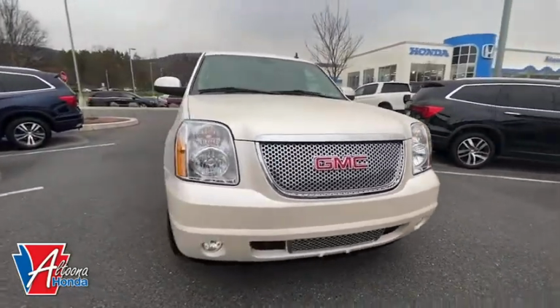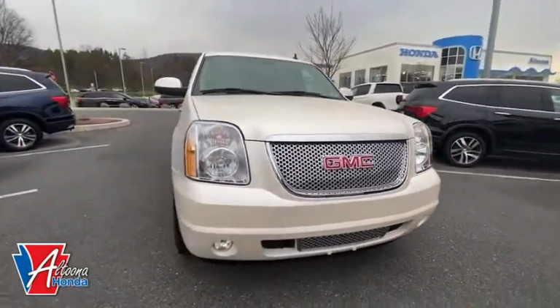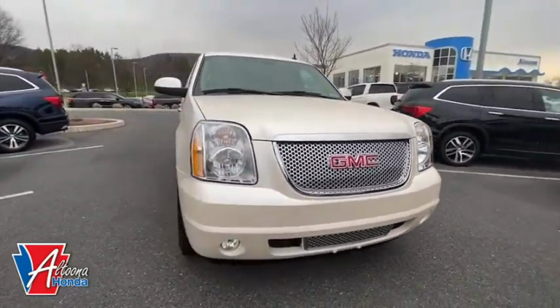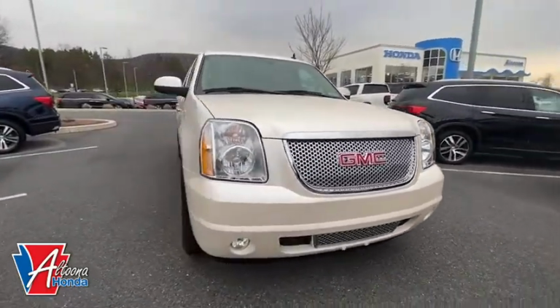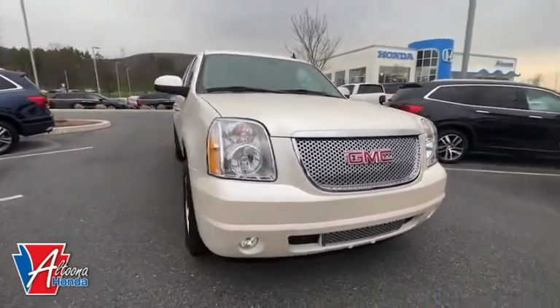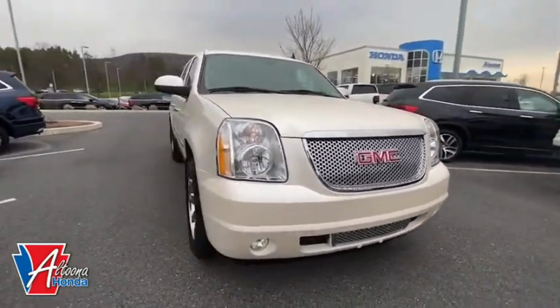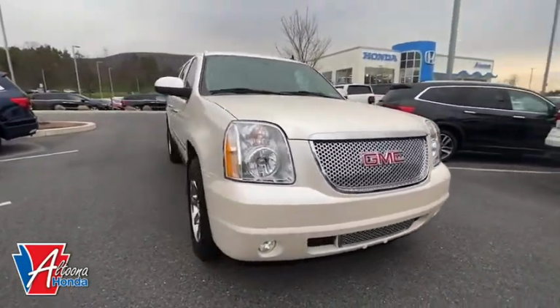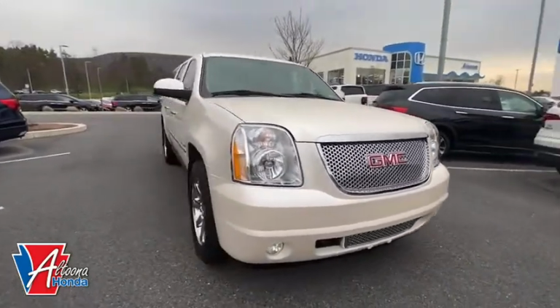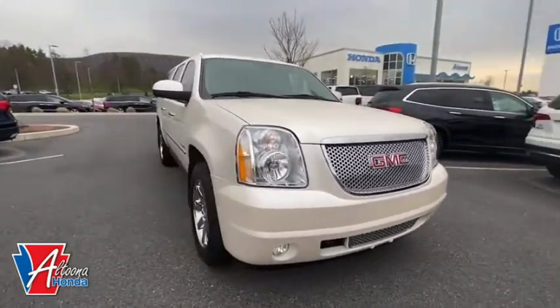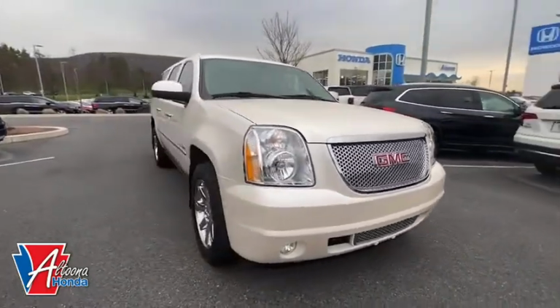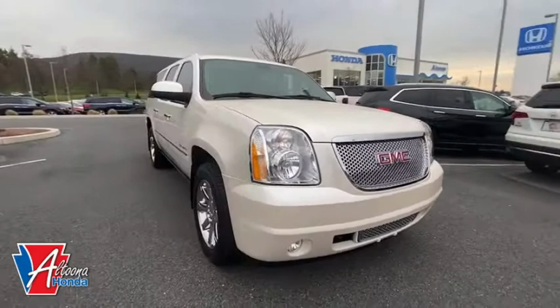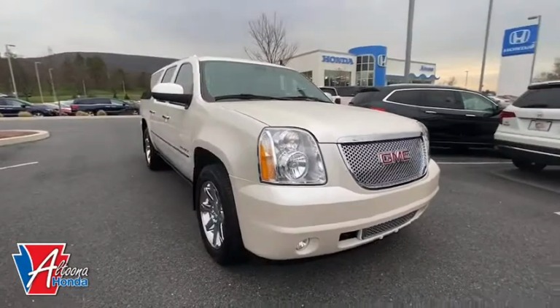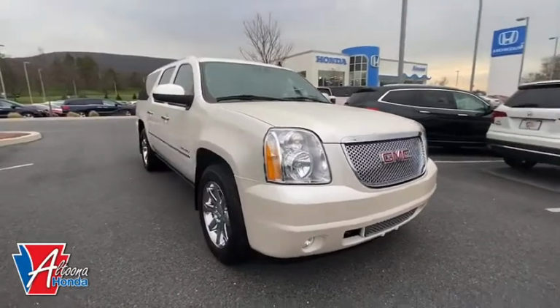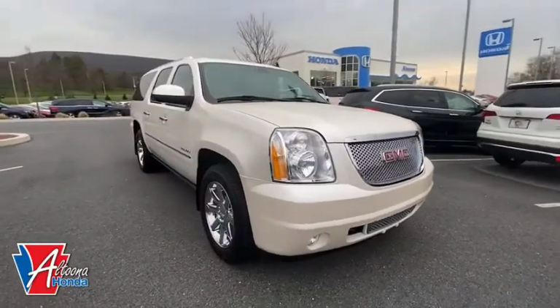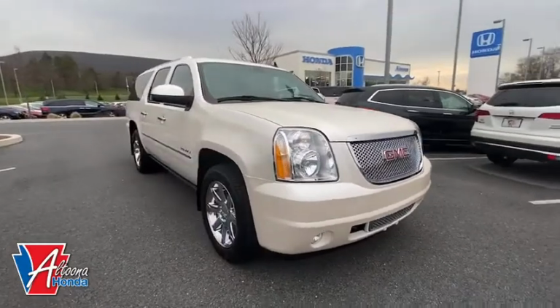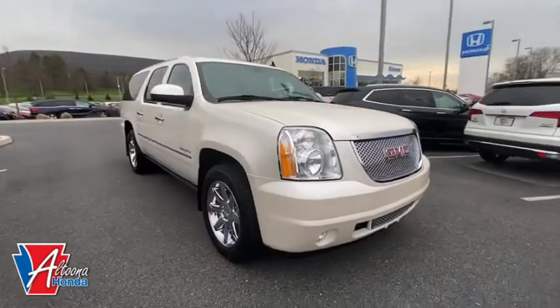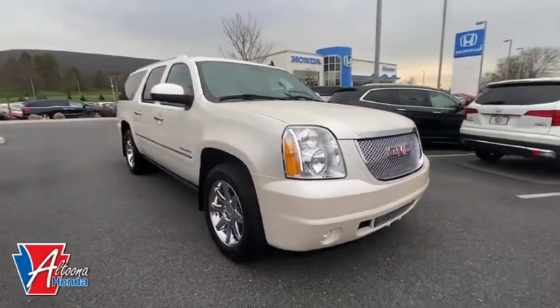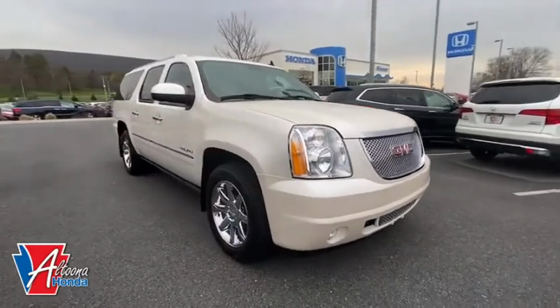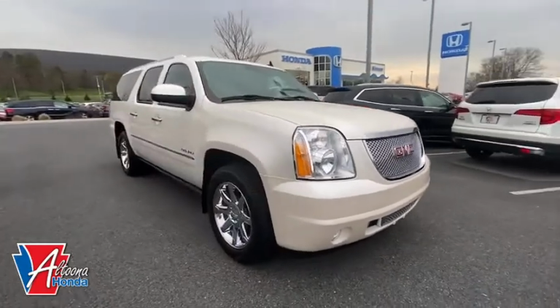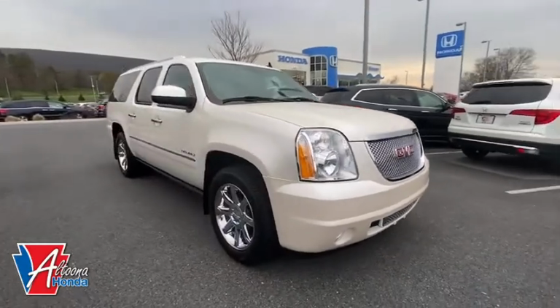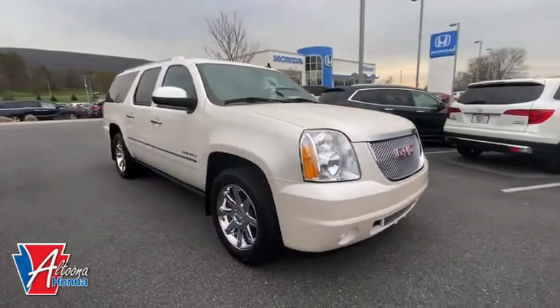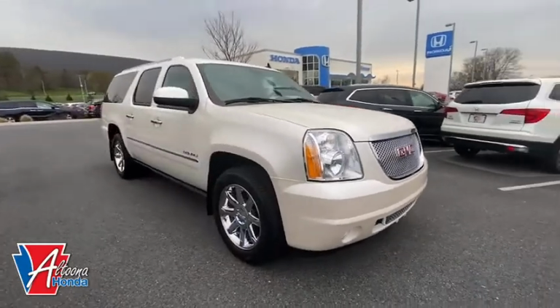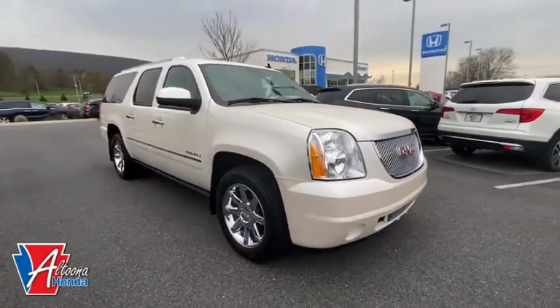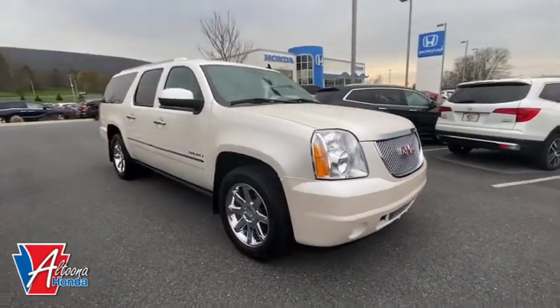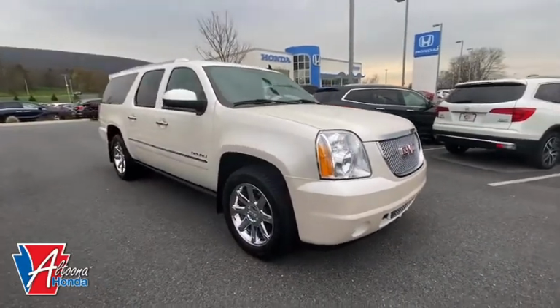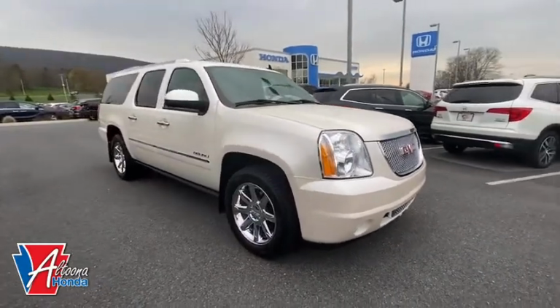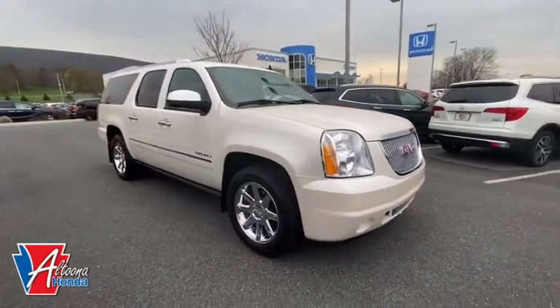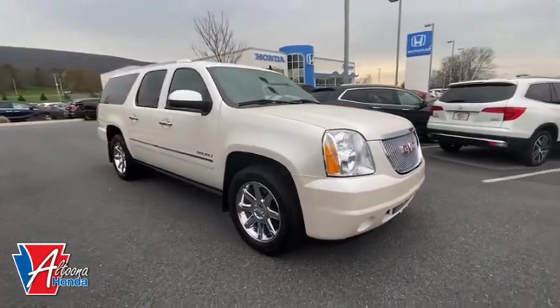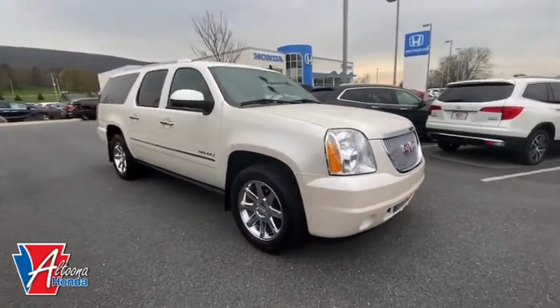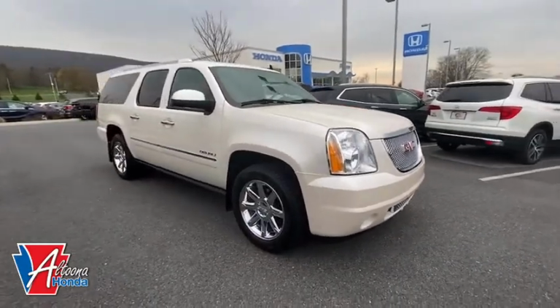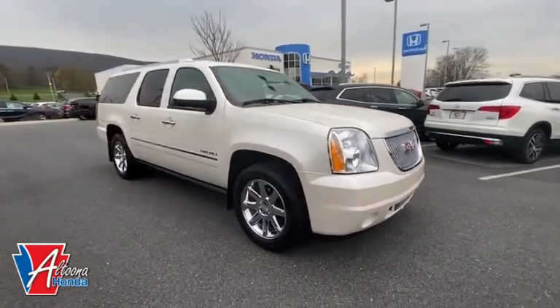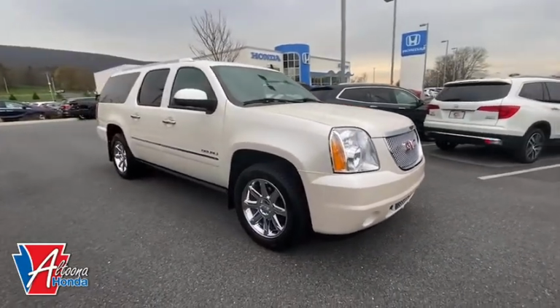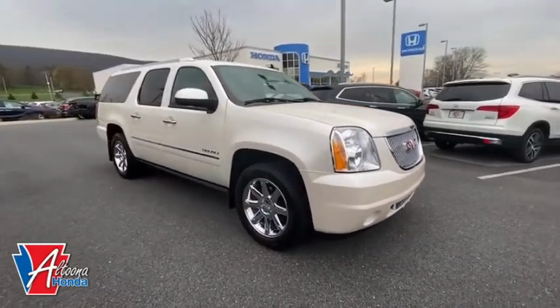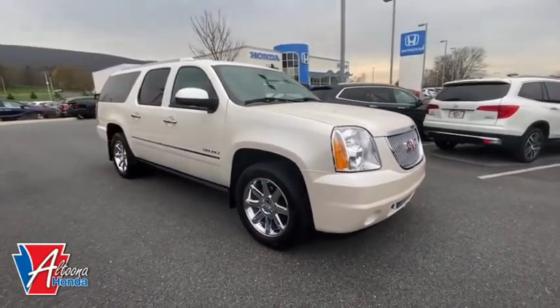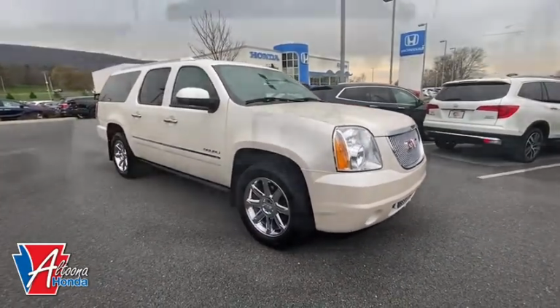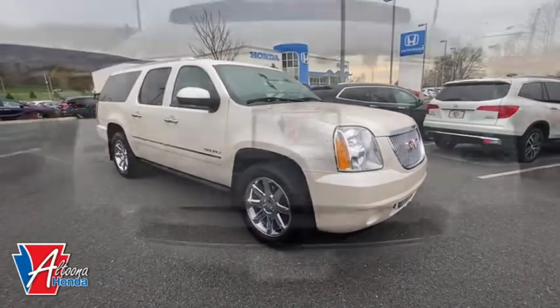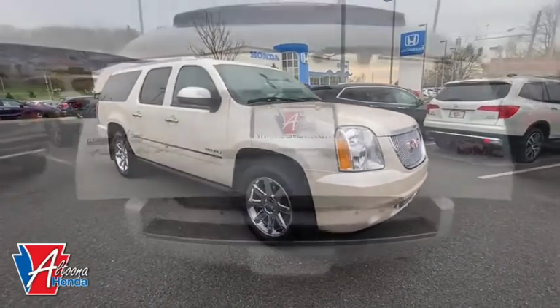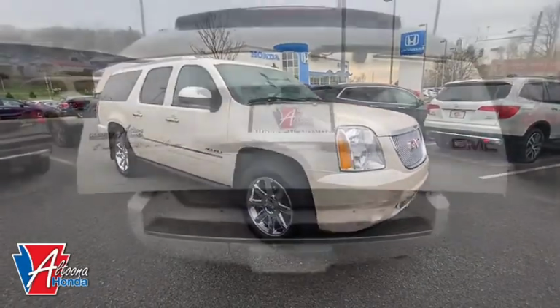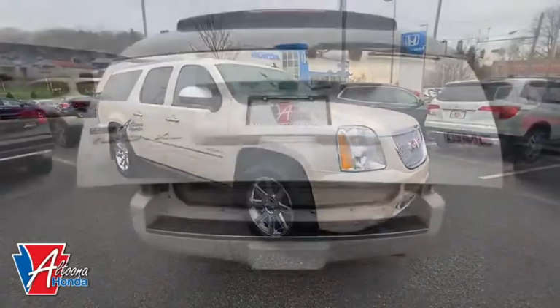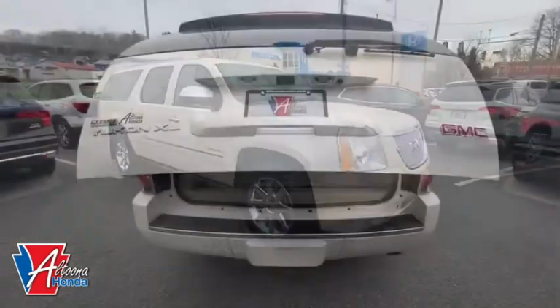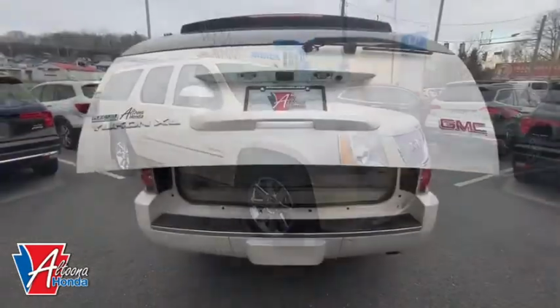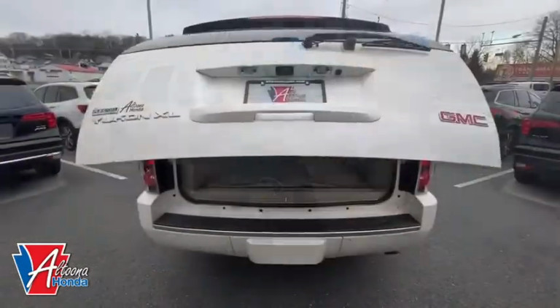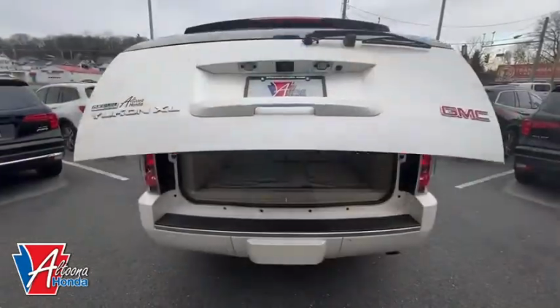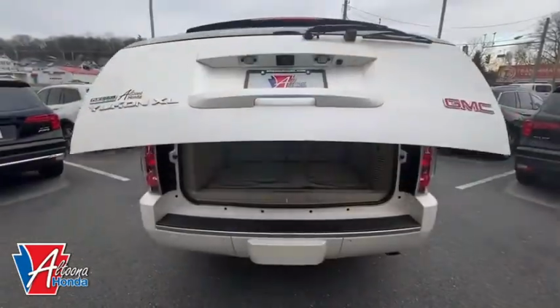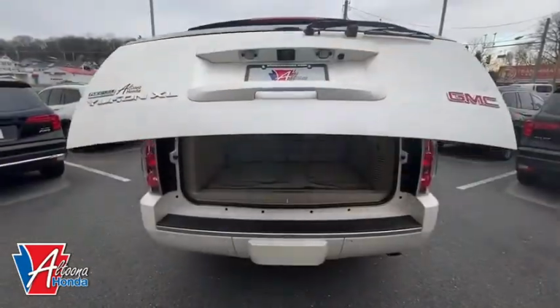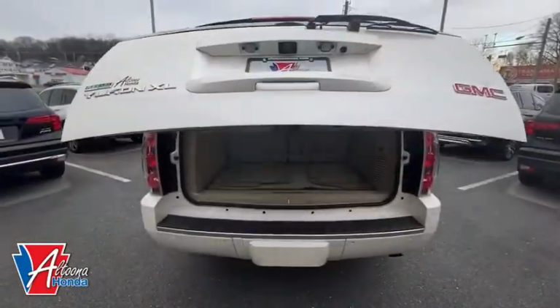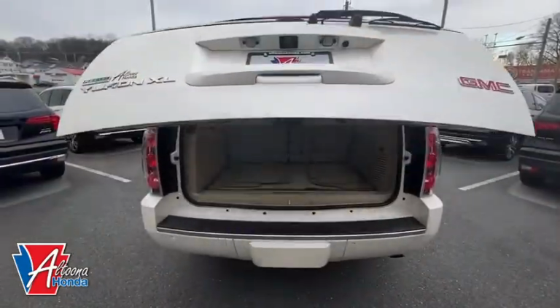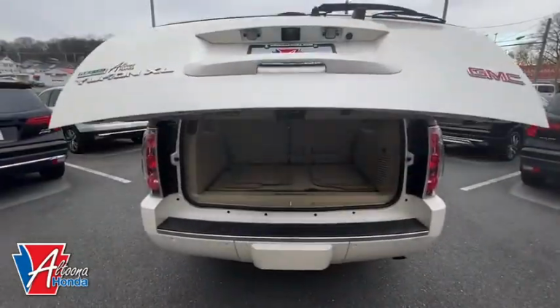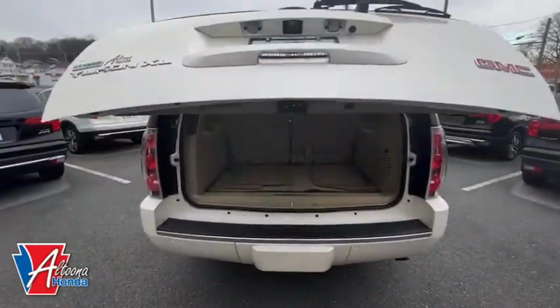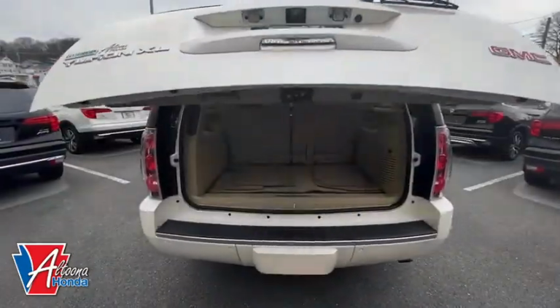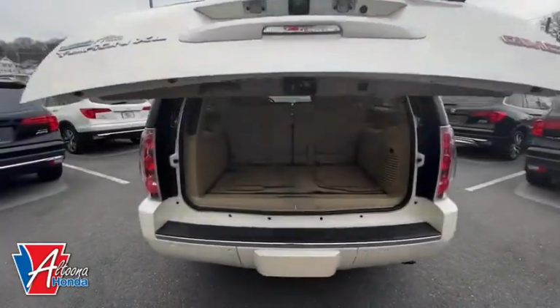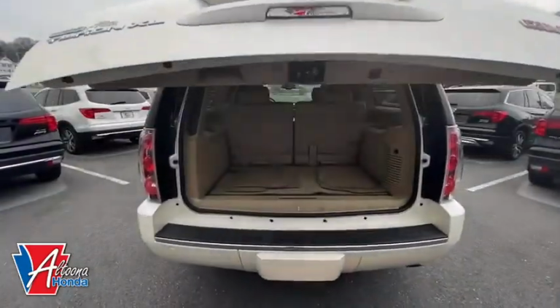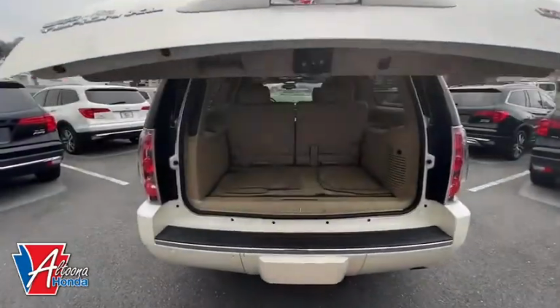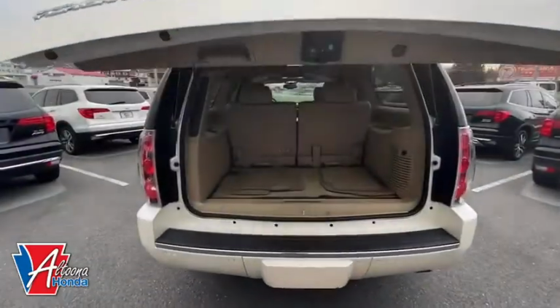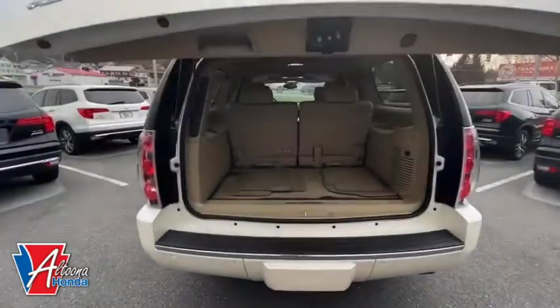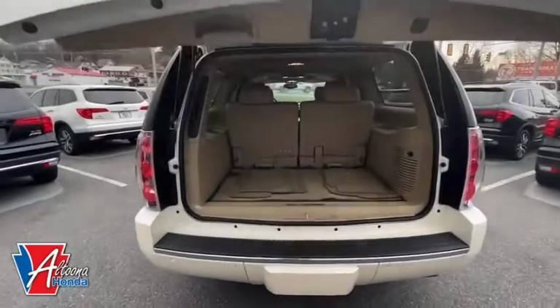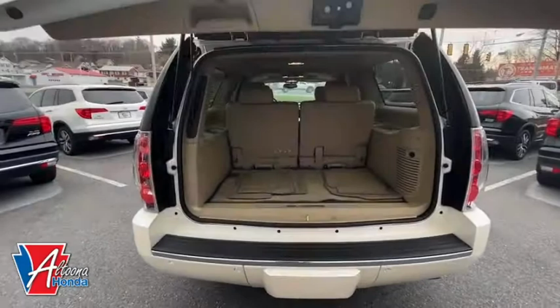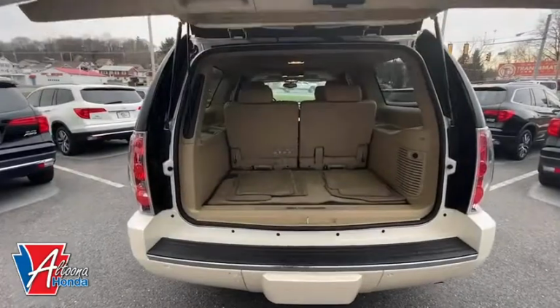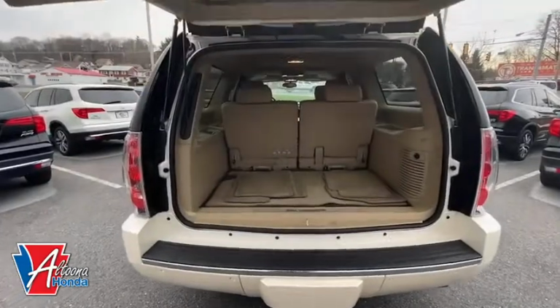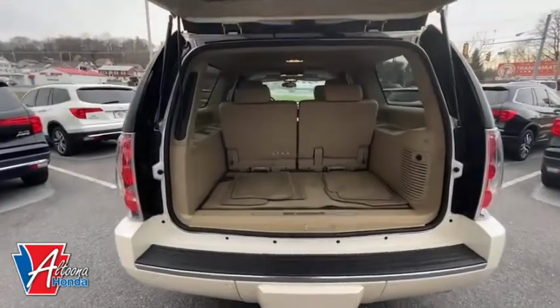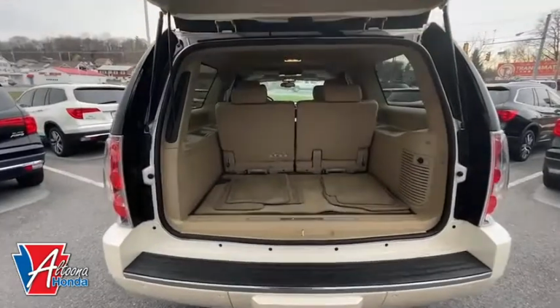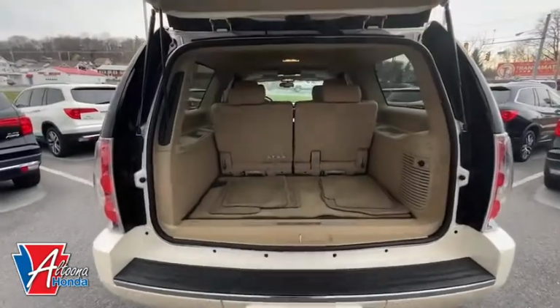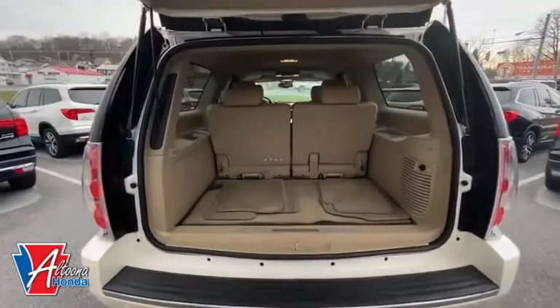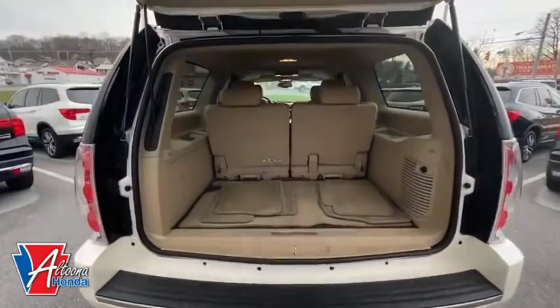Additional features include fog lights, electronic stability control, heated steering wheel, rear window defroster, heated front seats, and bucket seats.